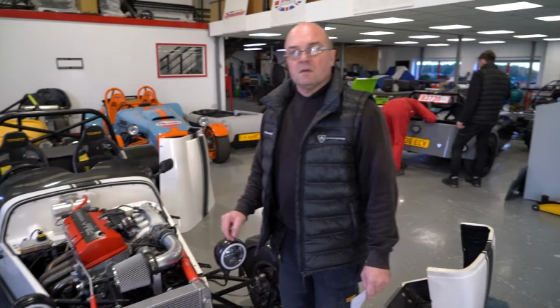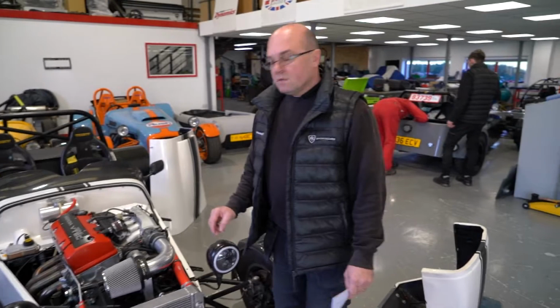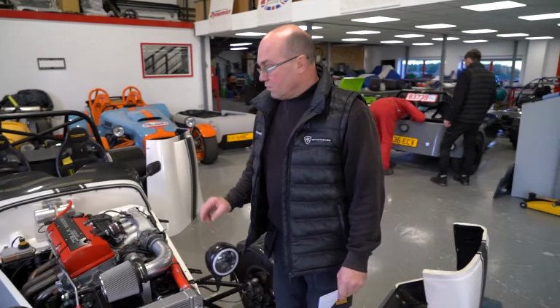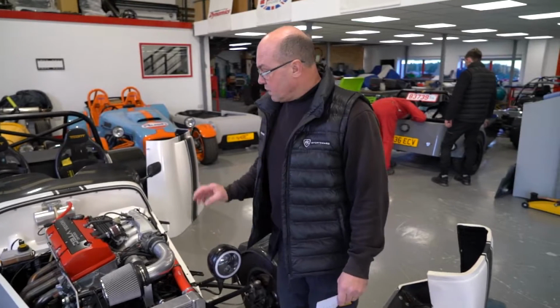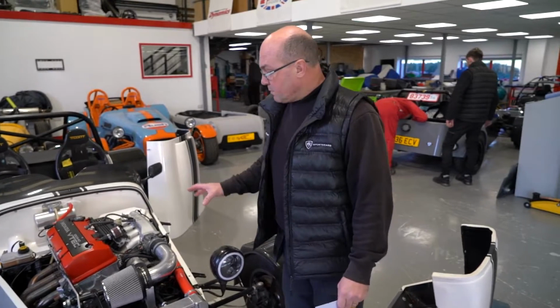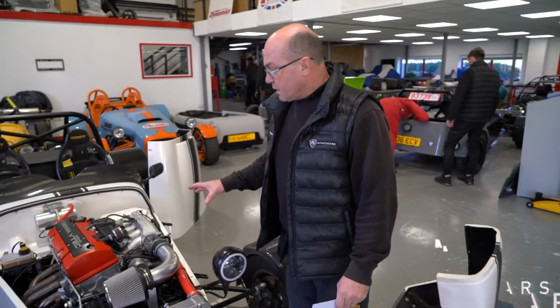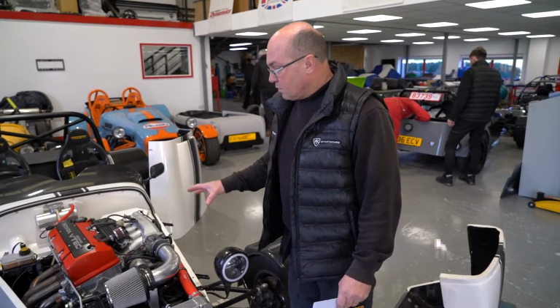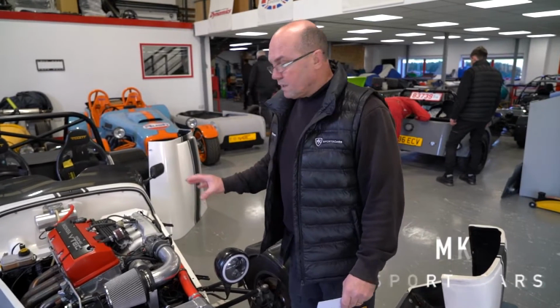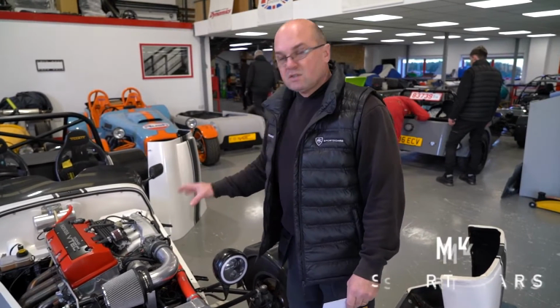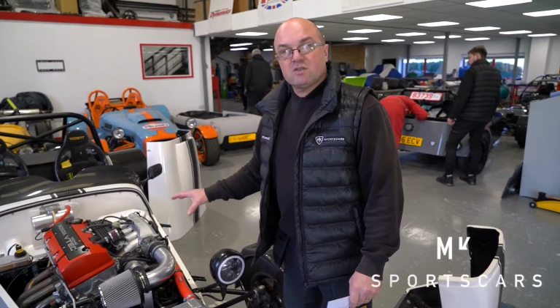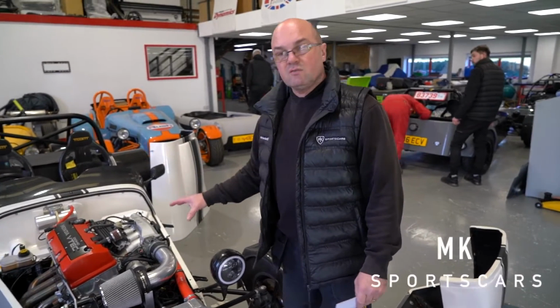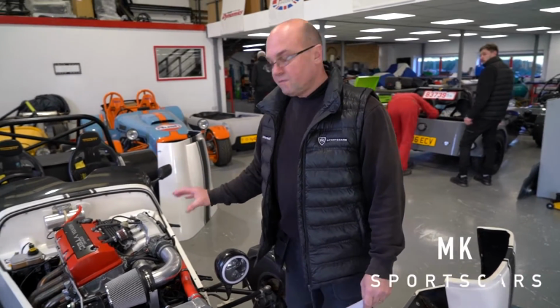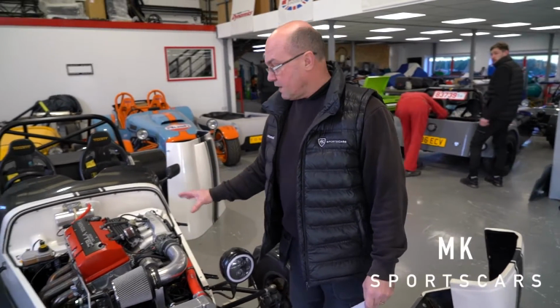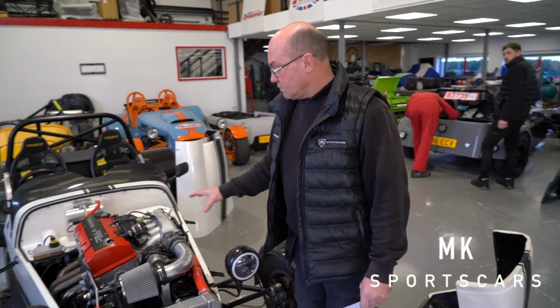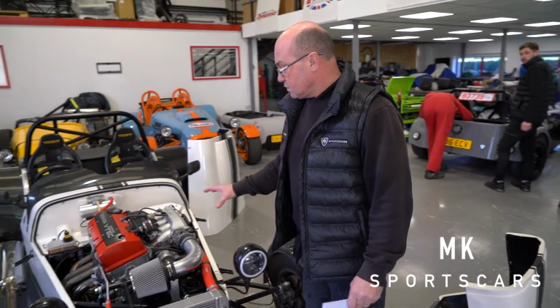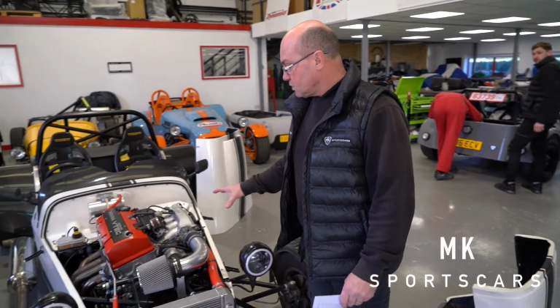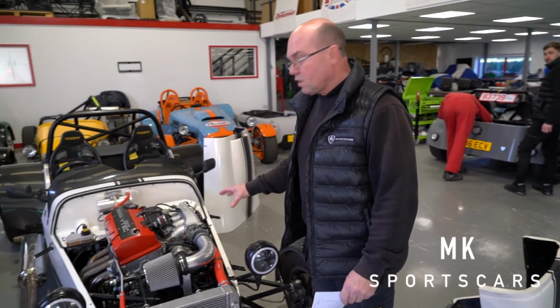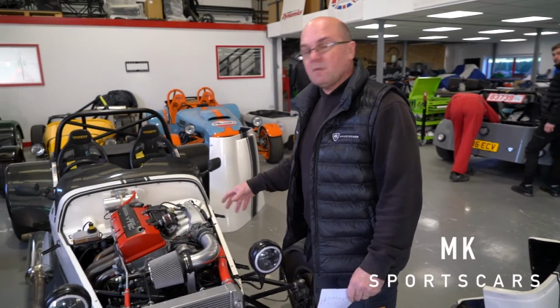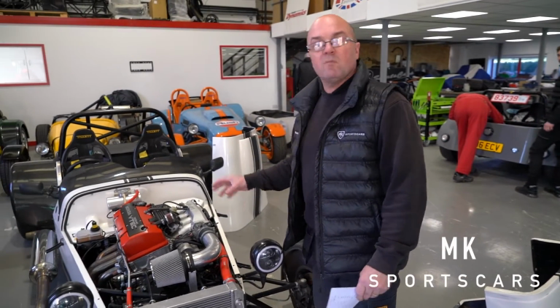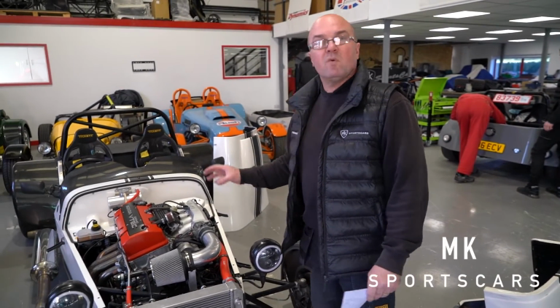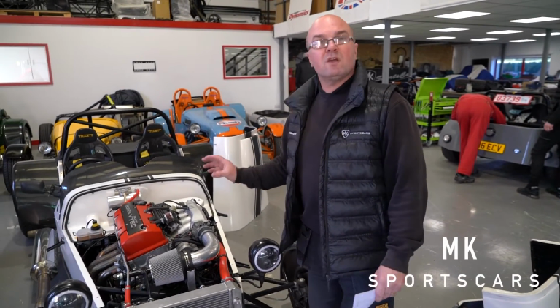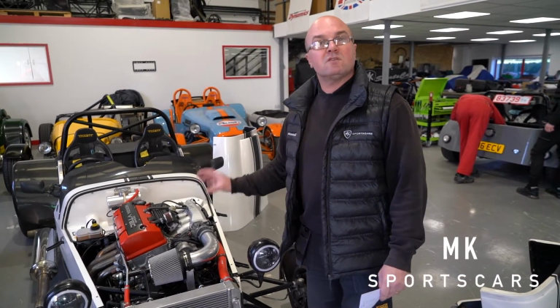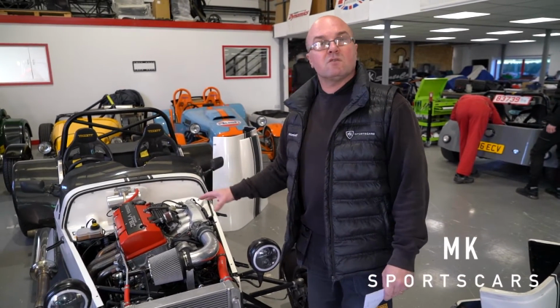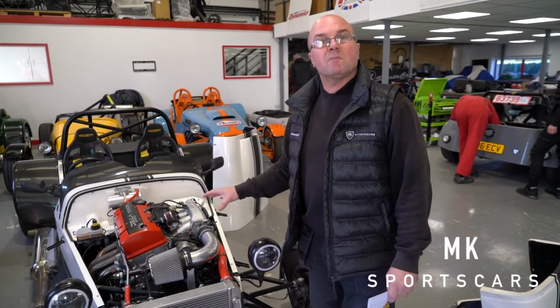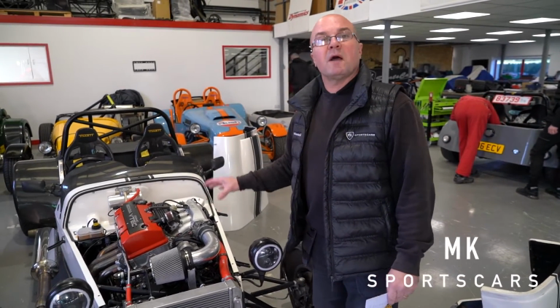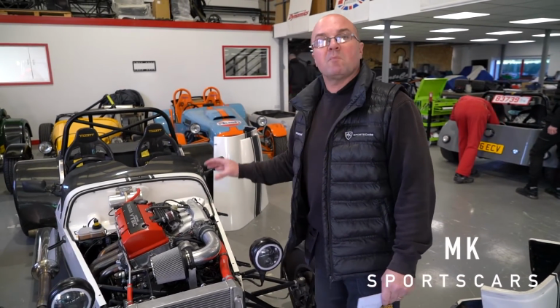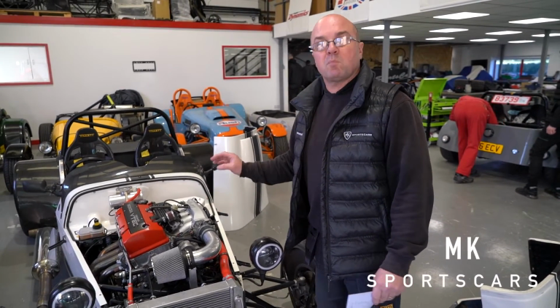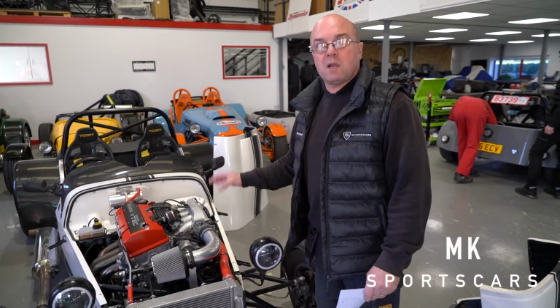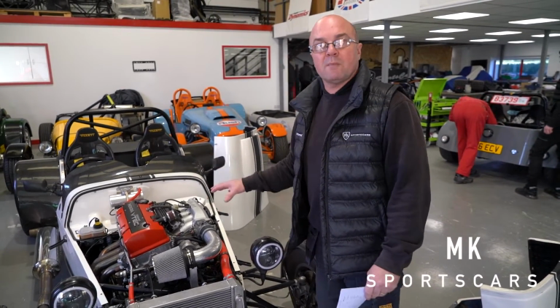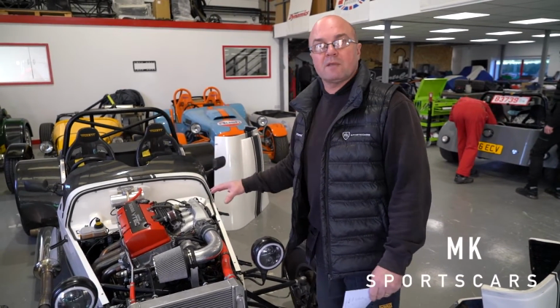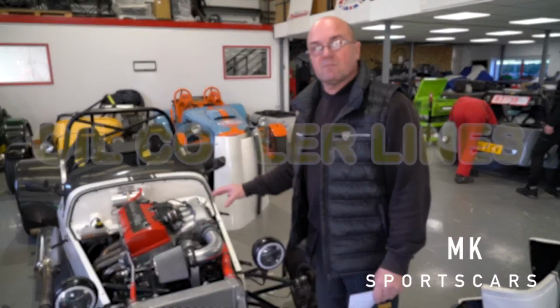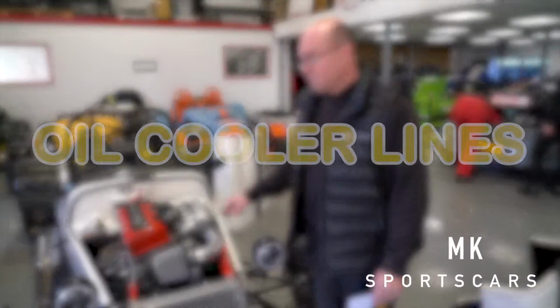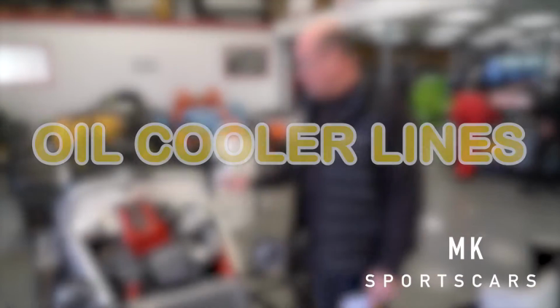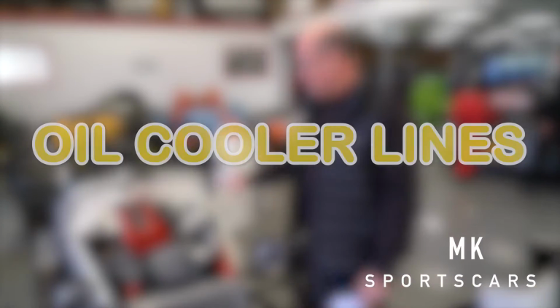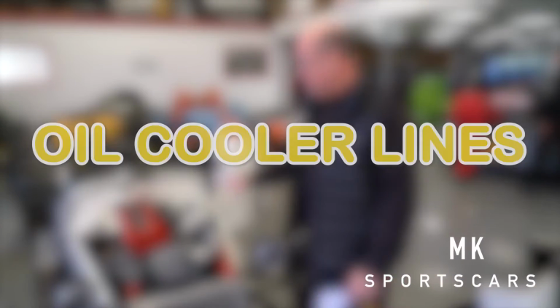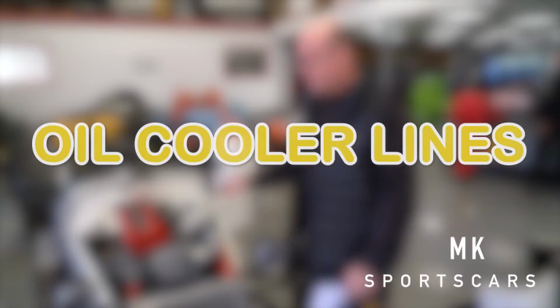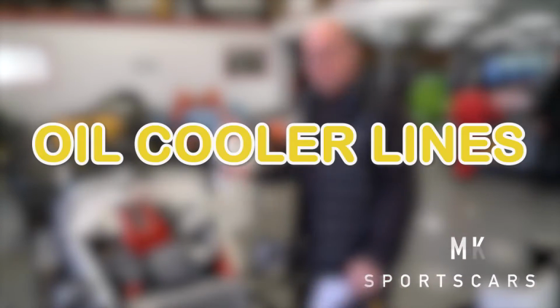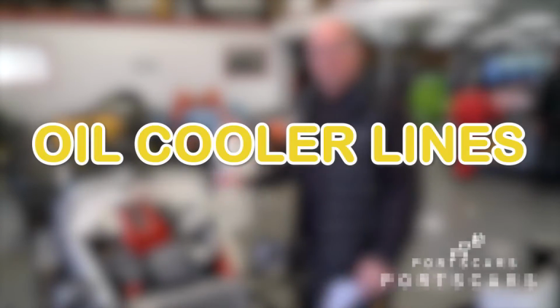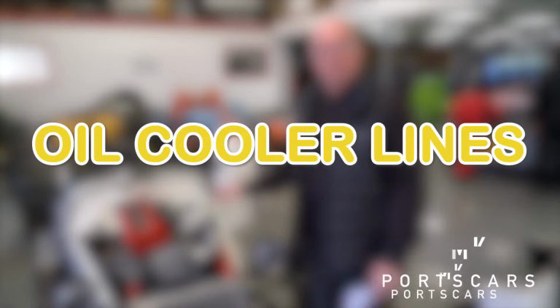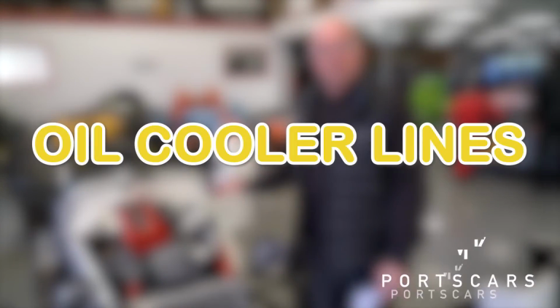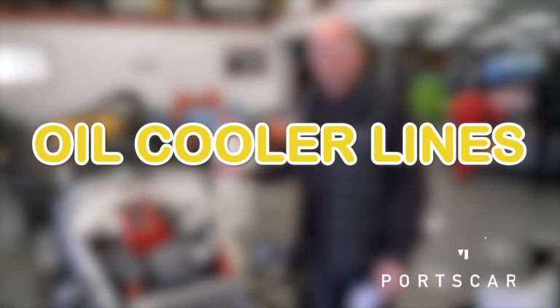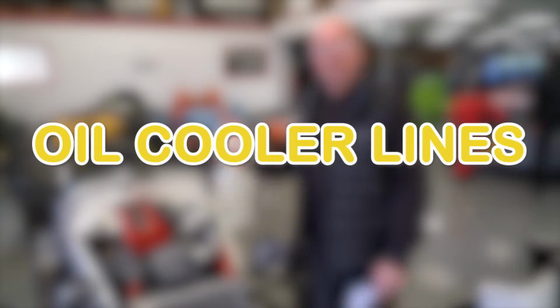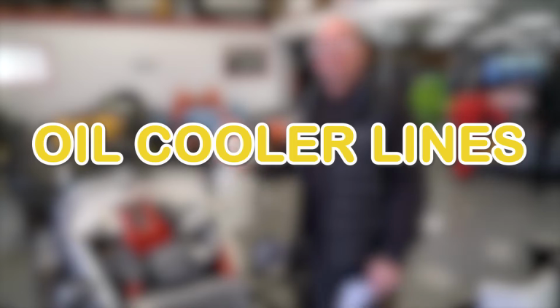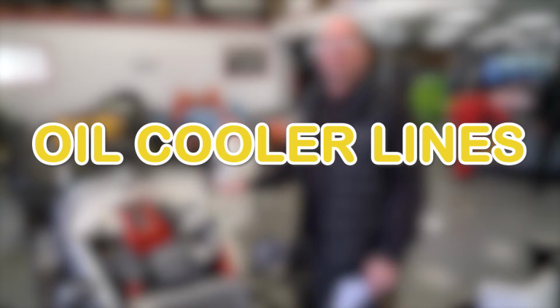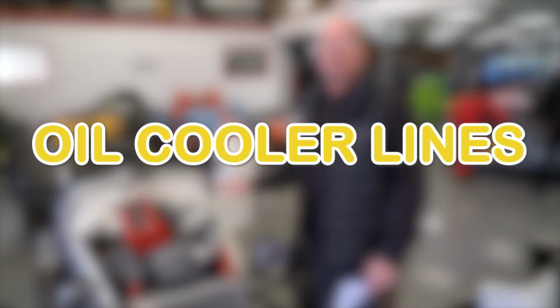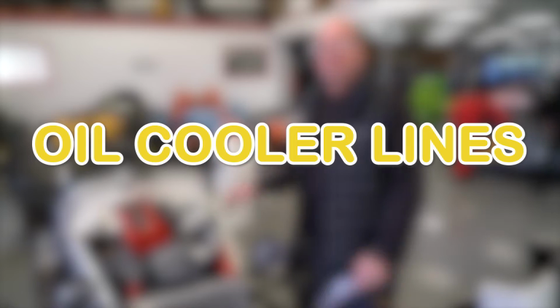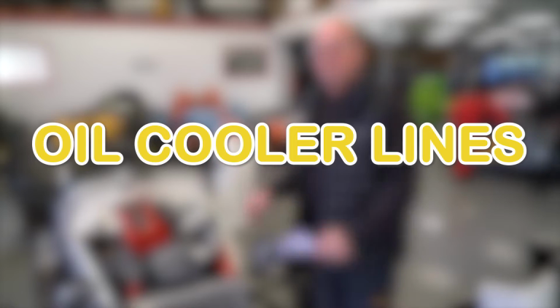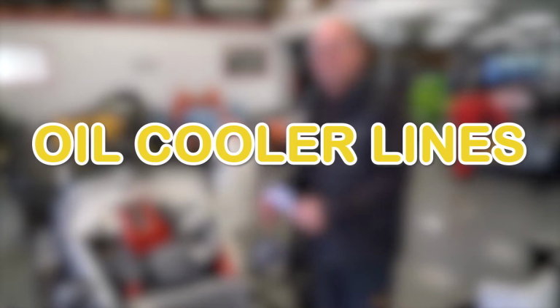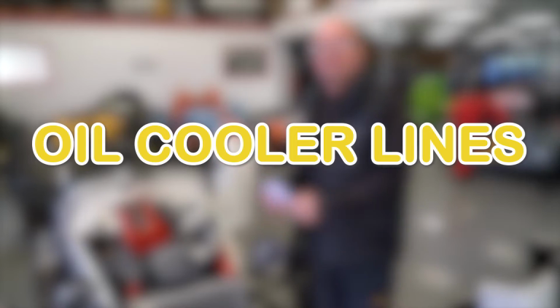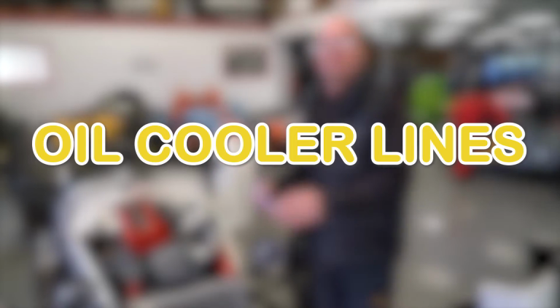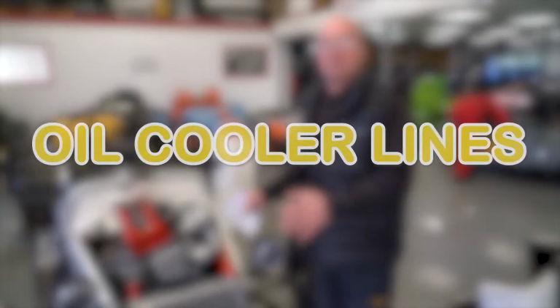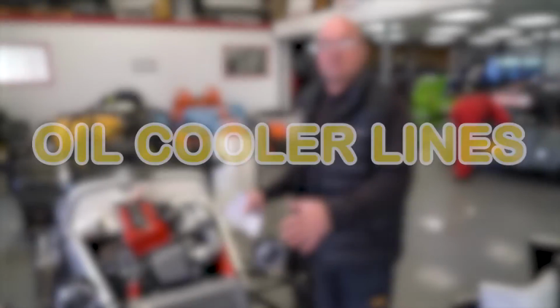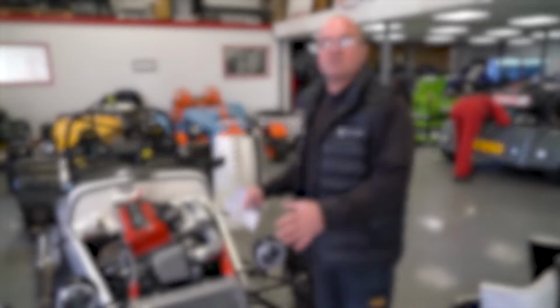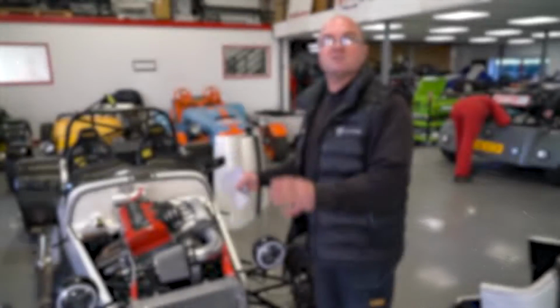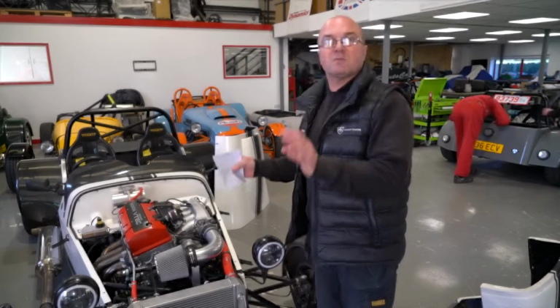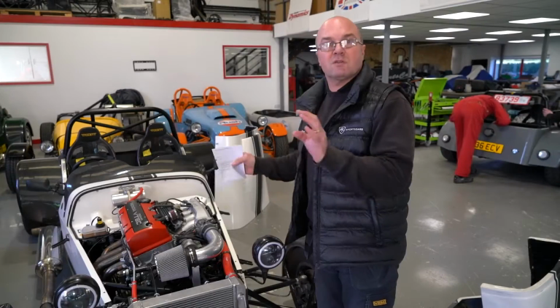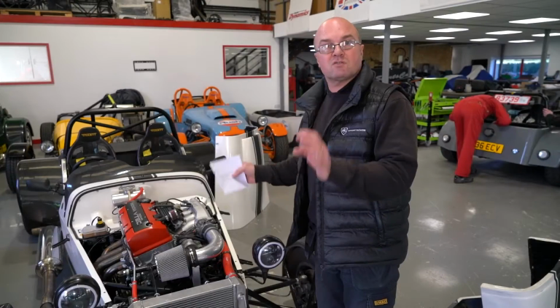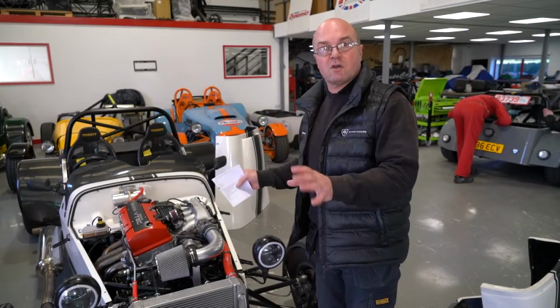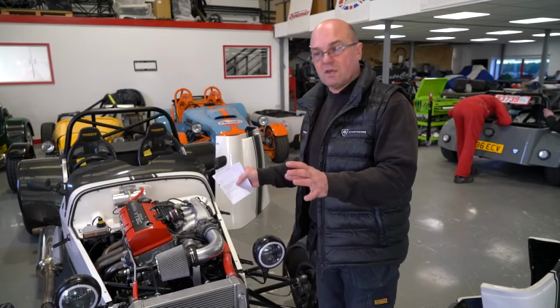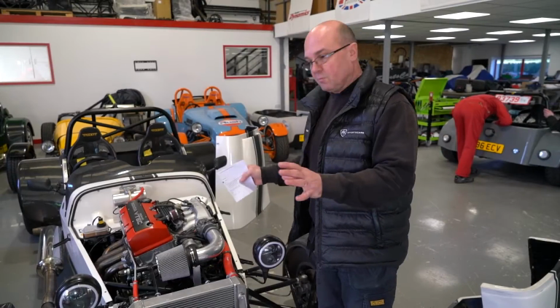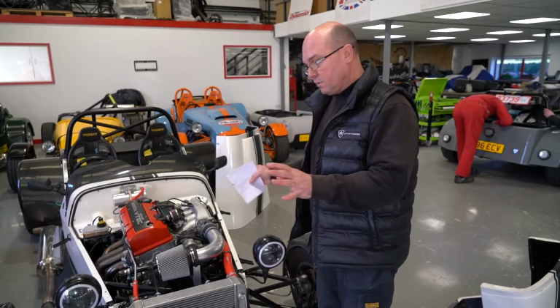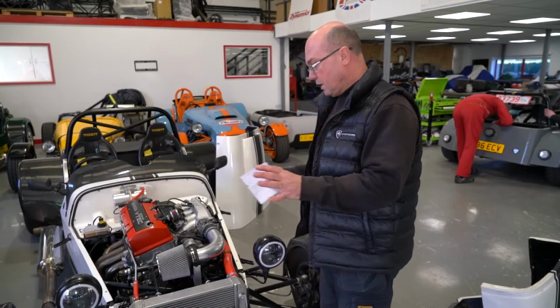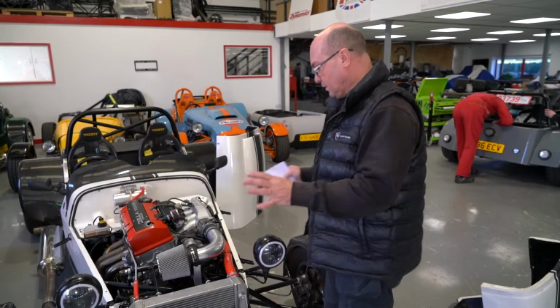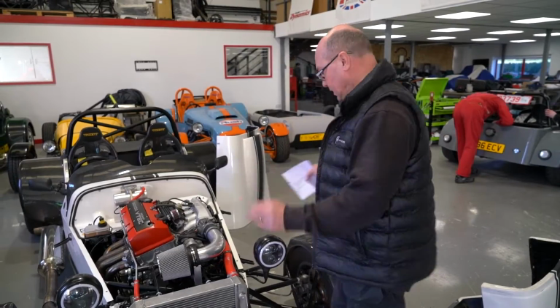Well here we go, S2000 time. We're going to talk about plumbing — plumbing of oil and water. We've had a few questions, so we're going to try and help you out here.